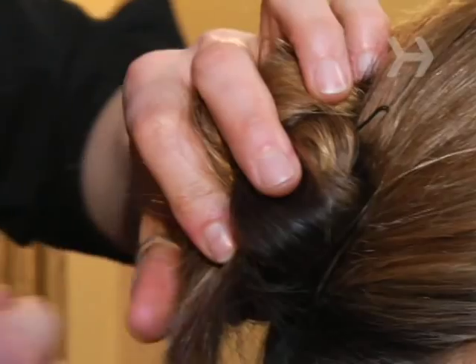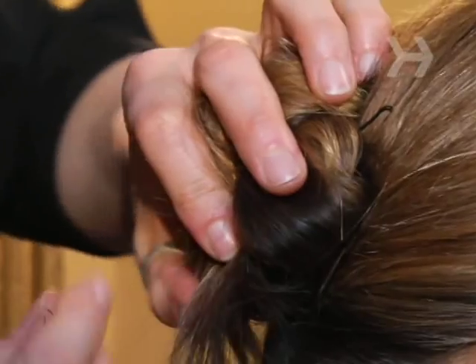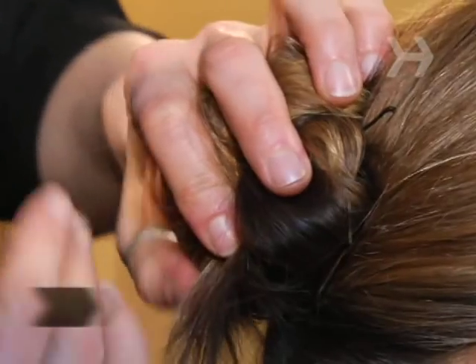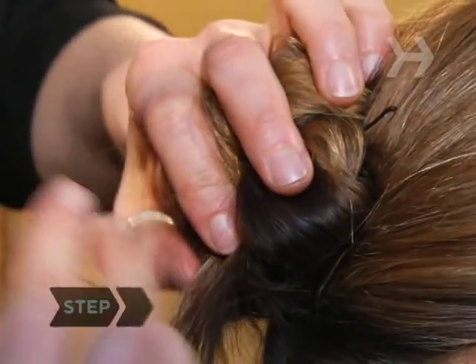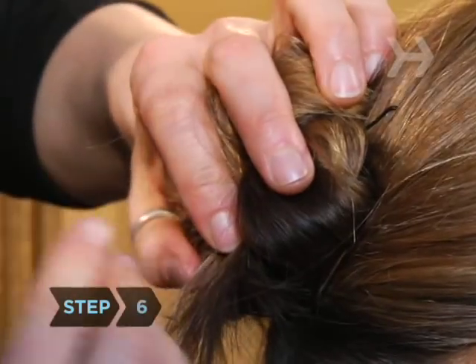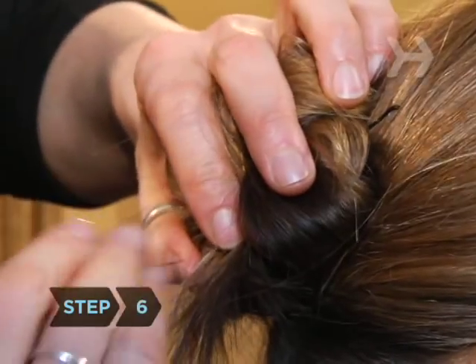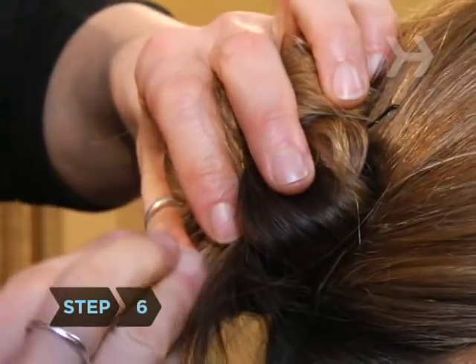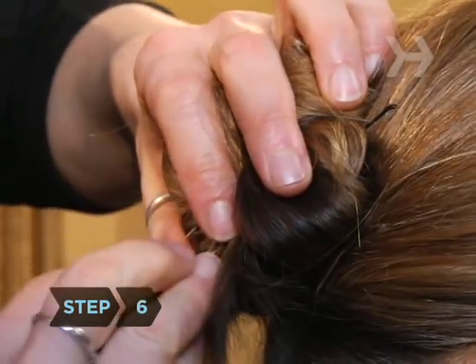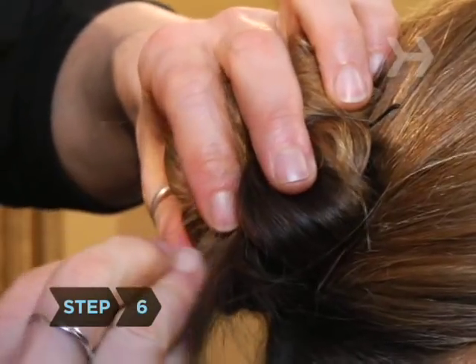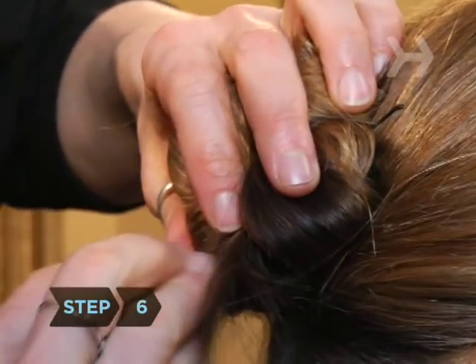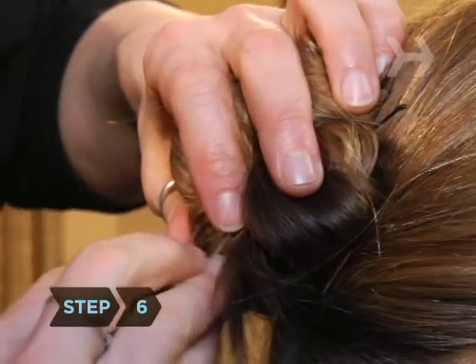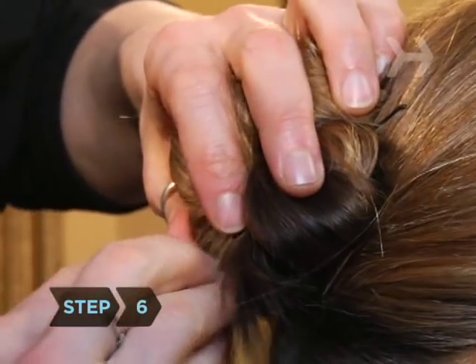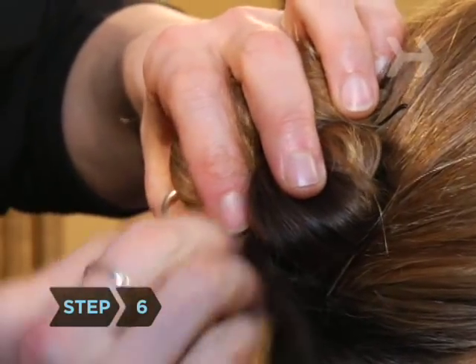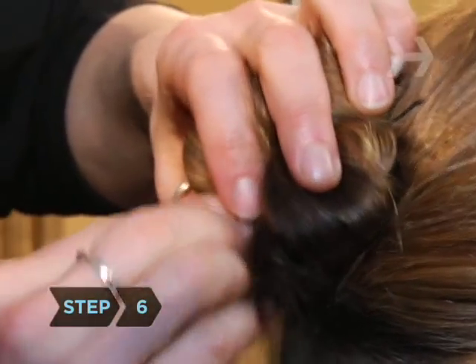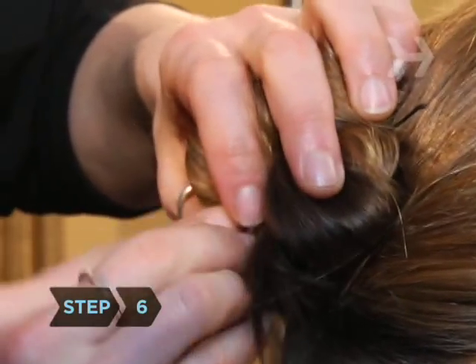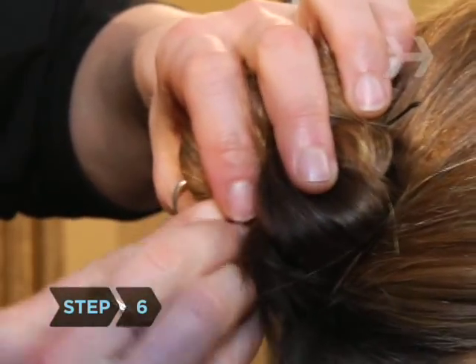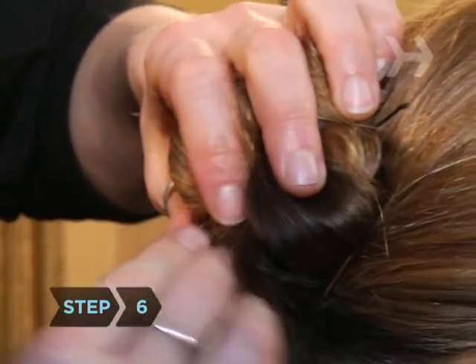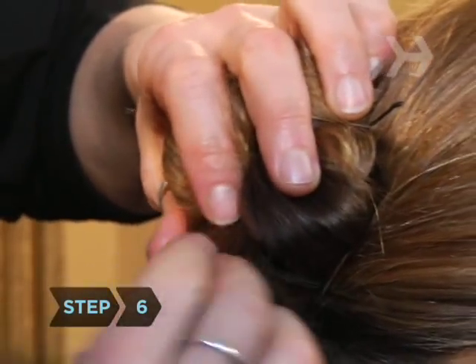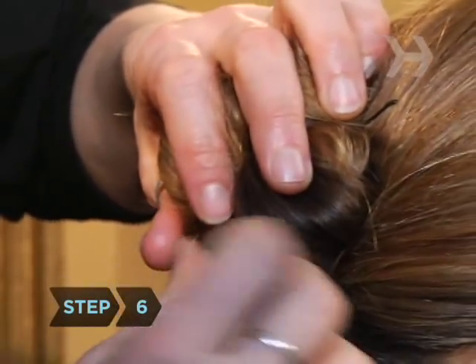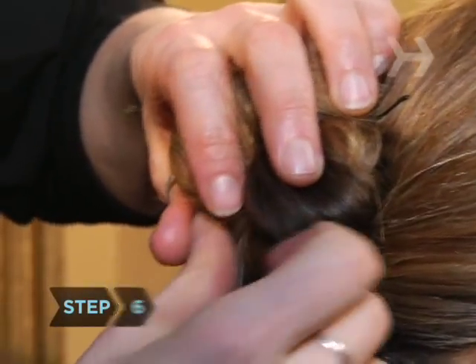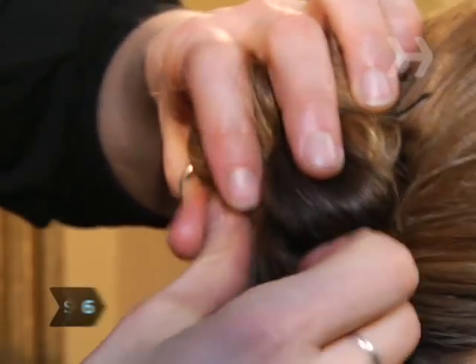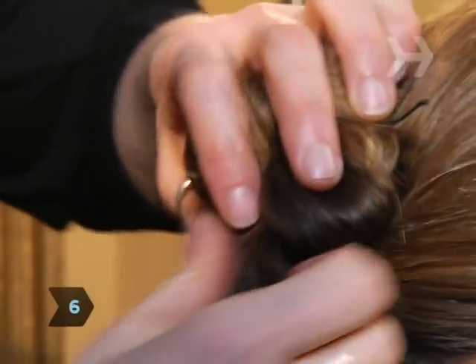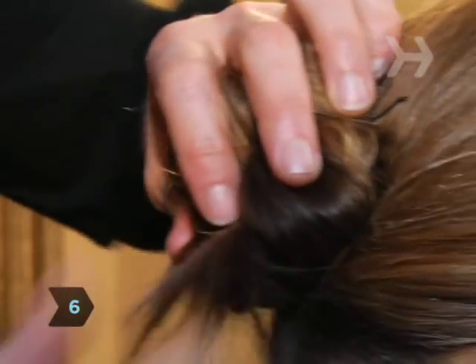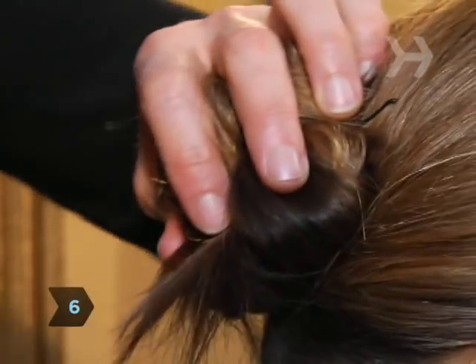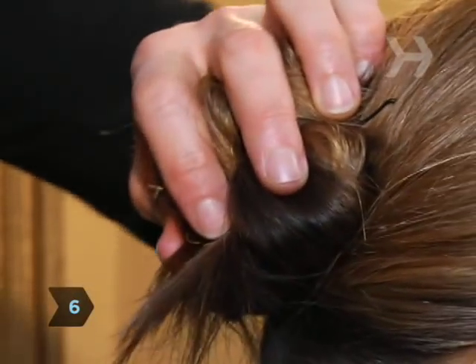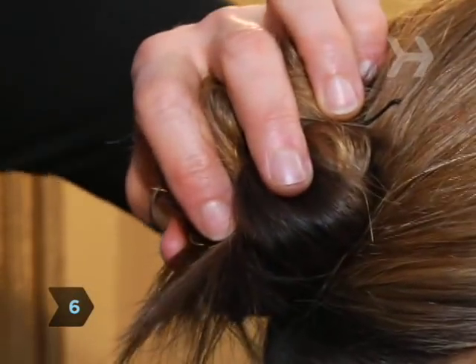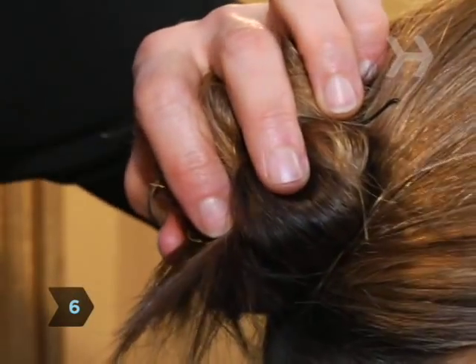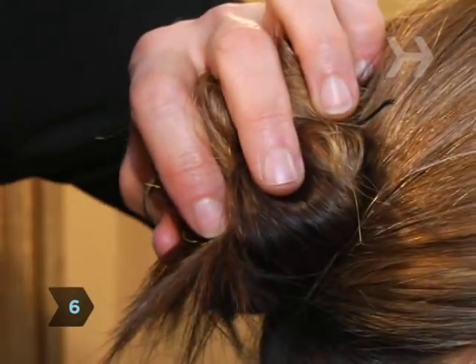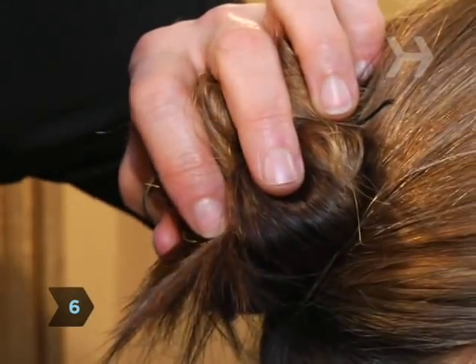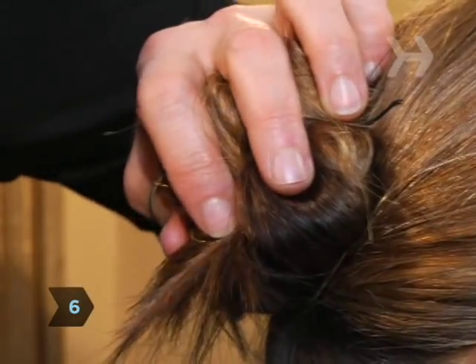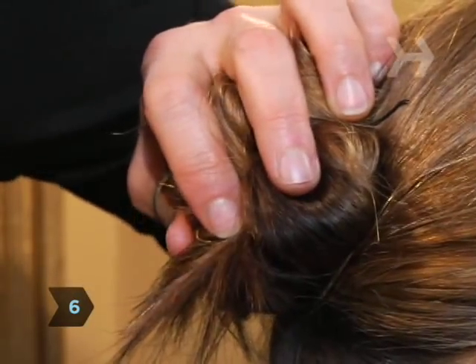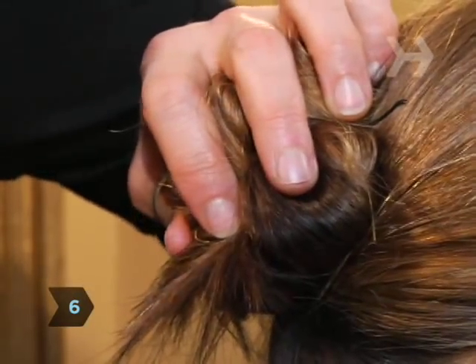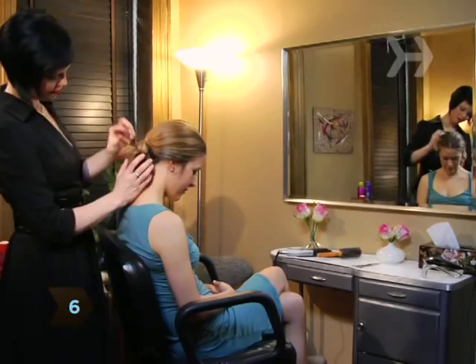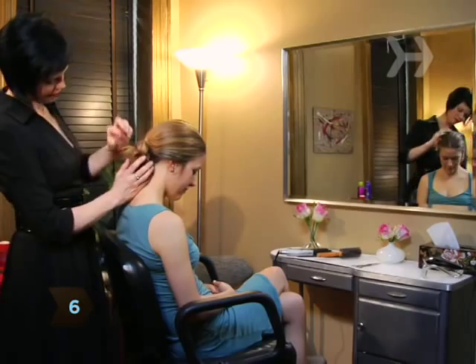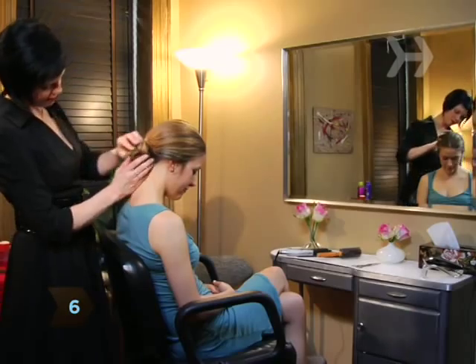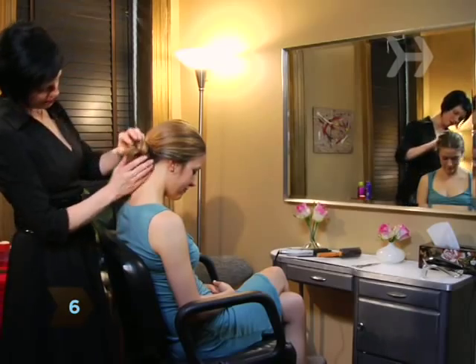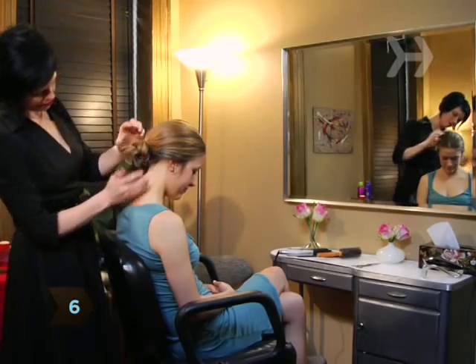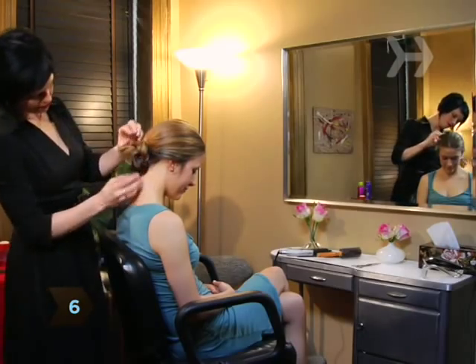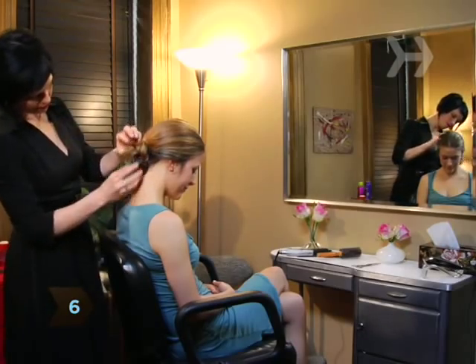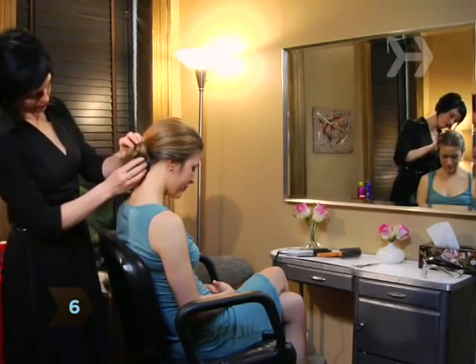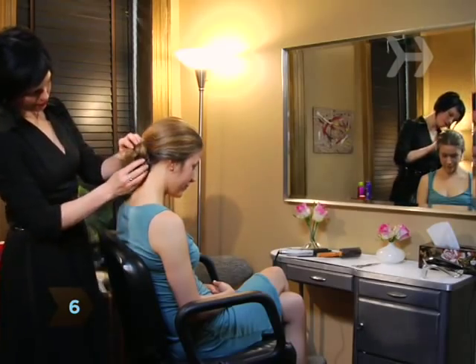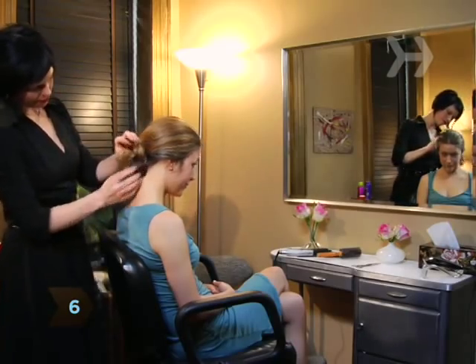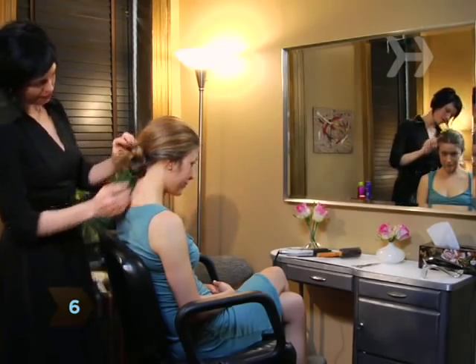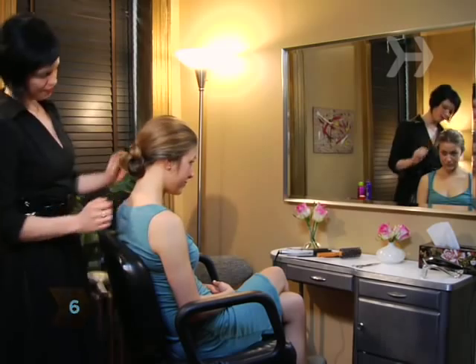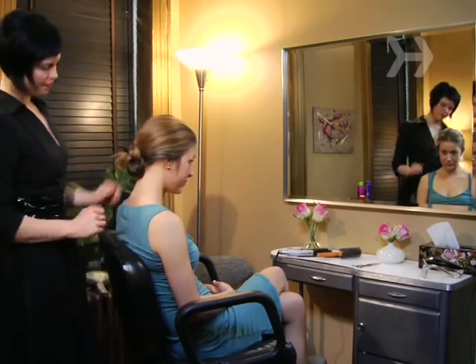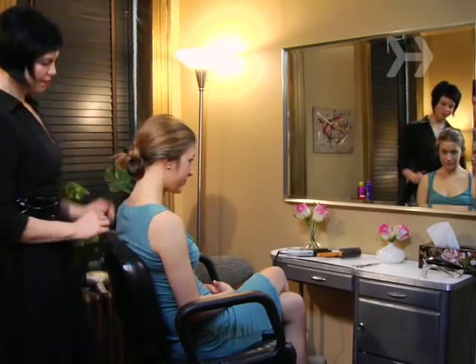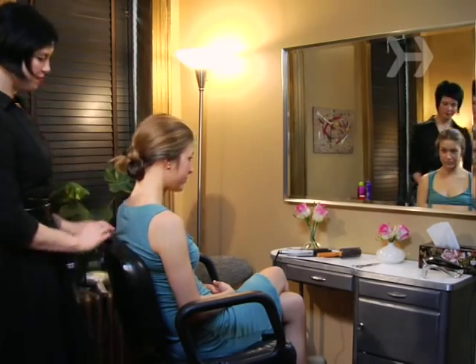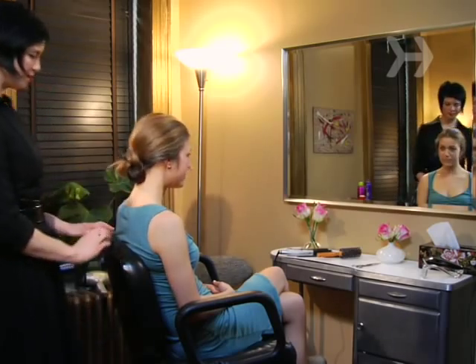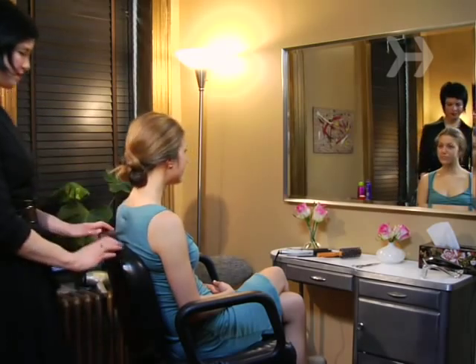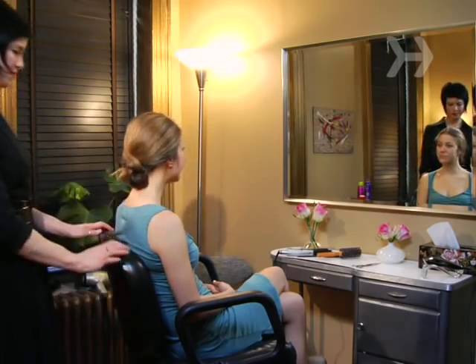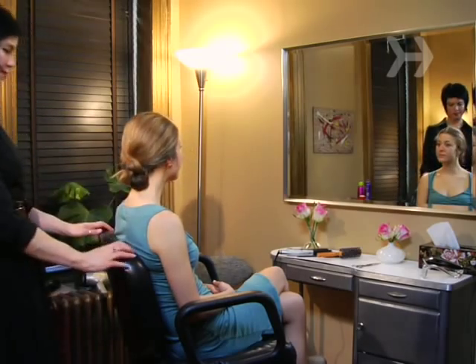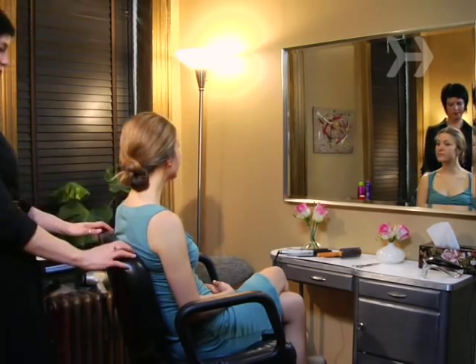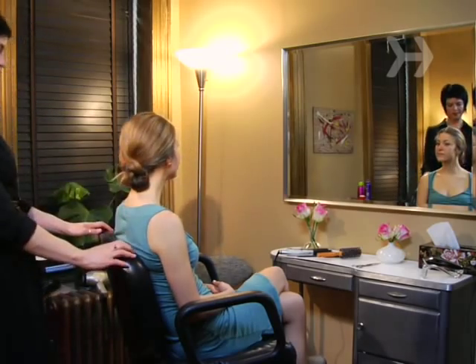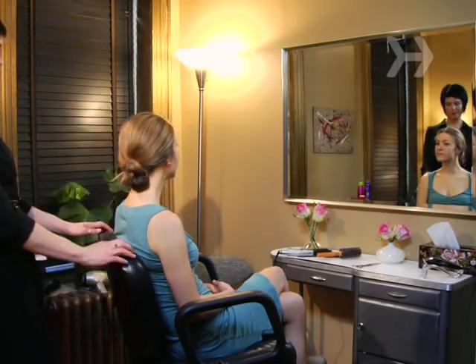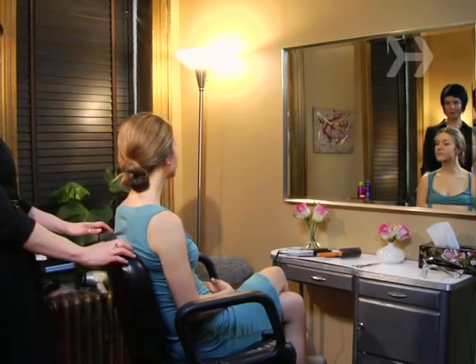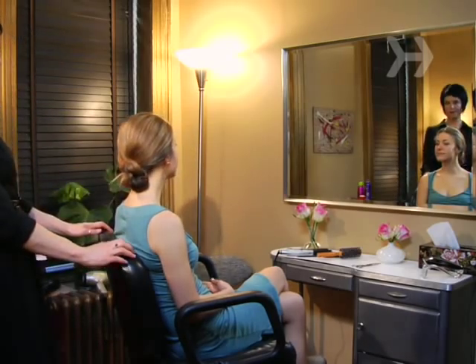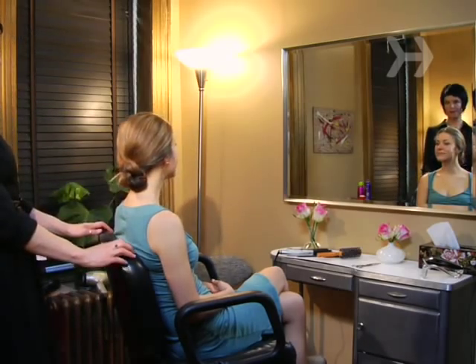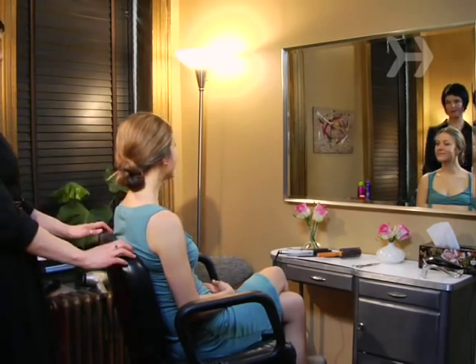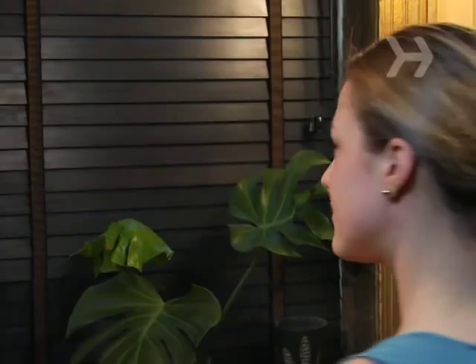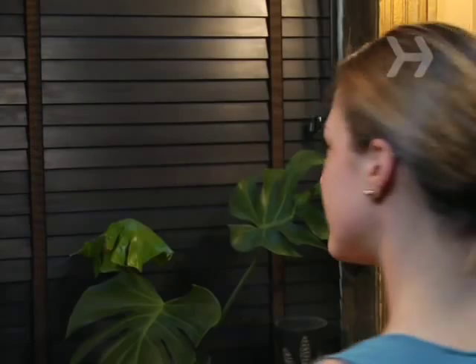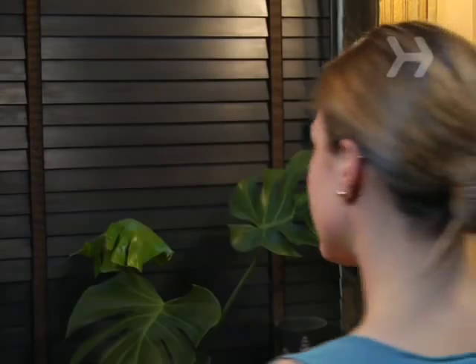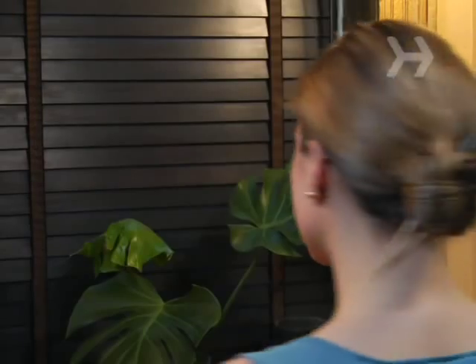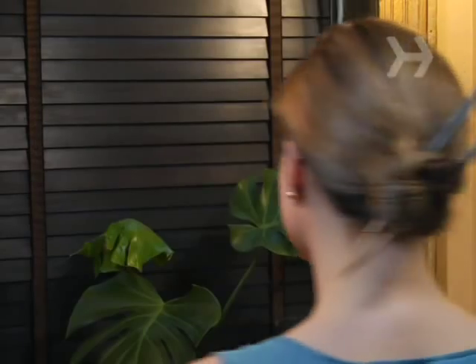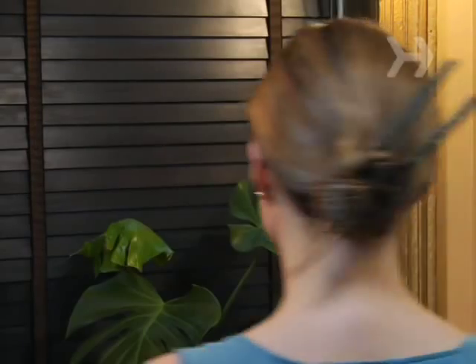Step 6: Secure the knot with bobby pins. Don't worry if there are loose pieces — a casual vibe is the point of a modern knot.